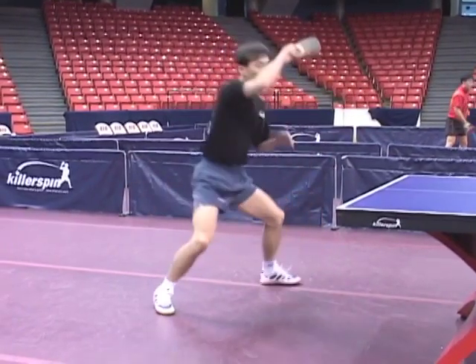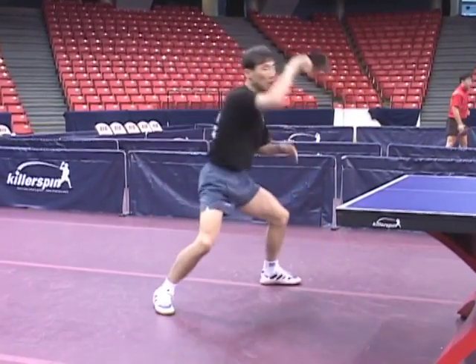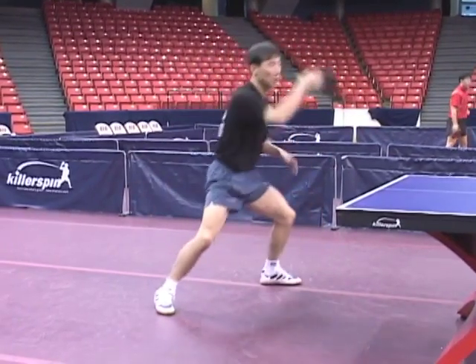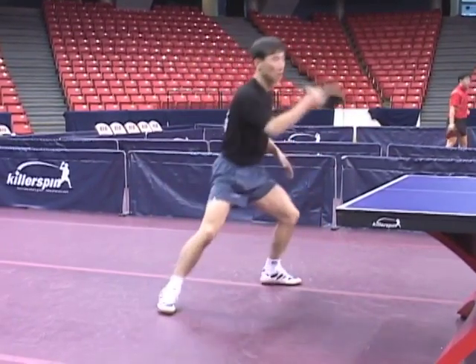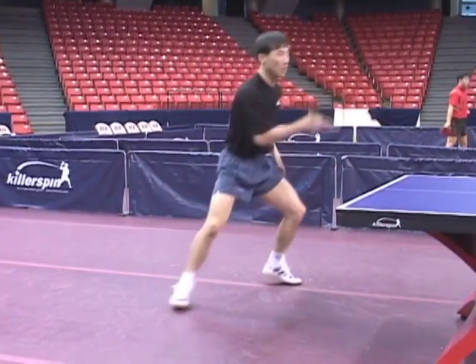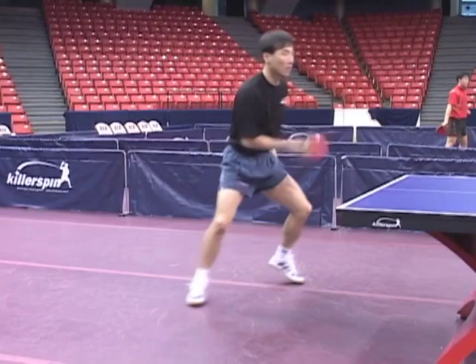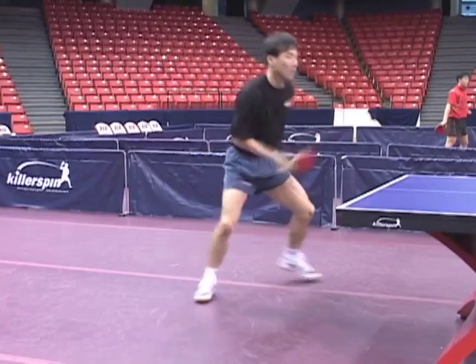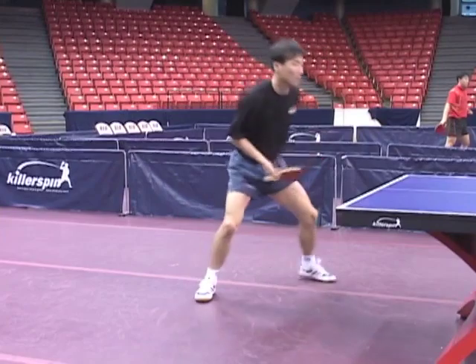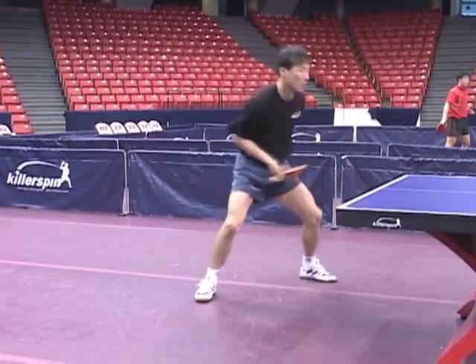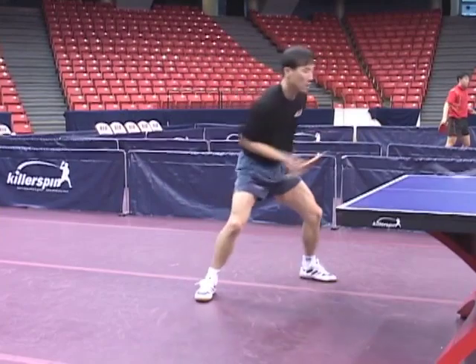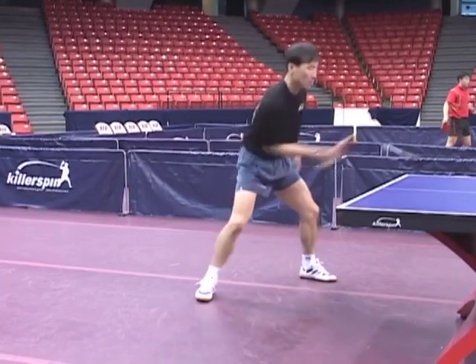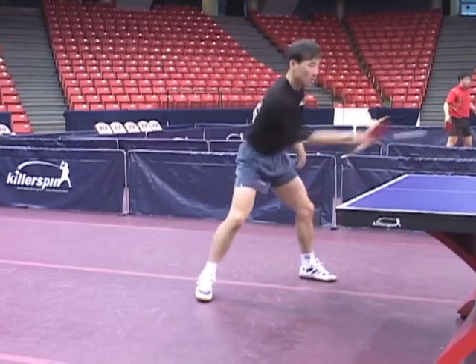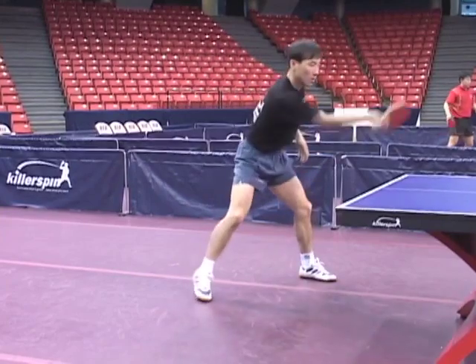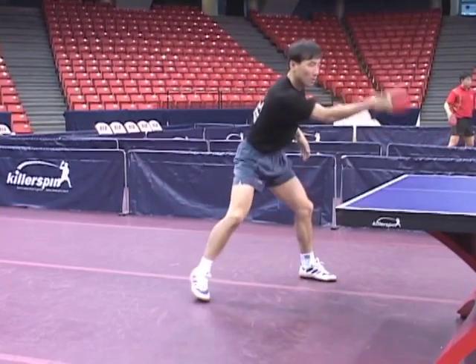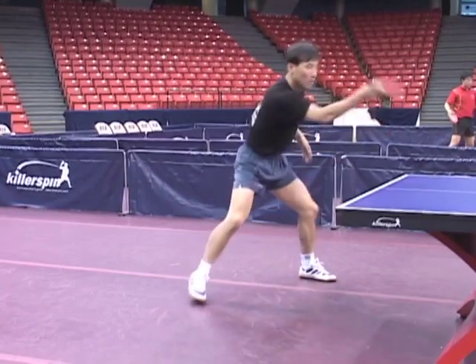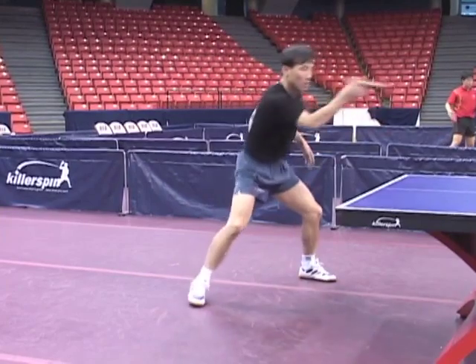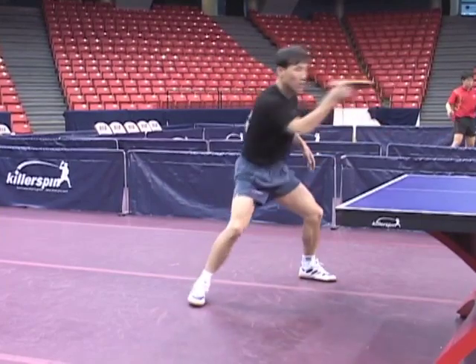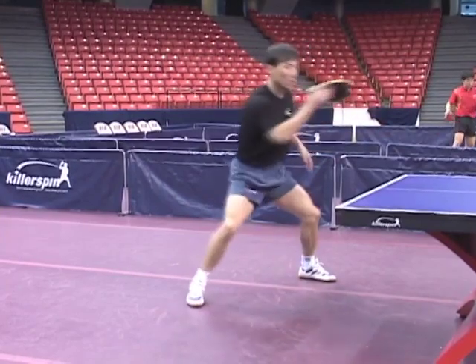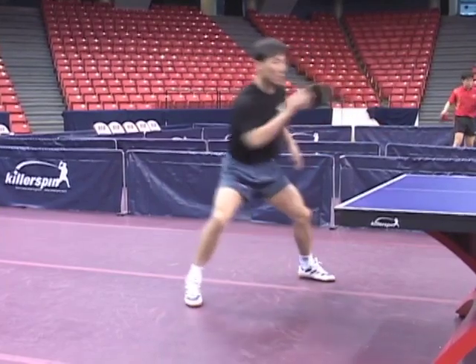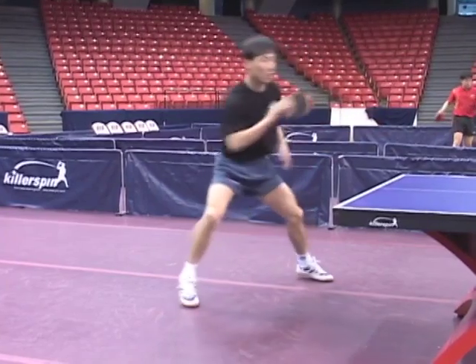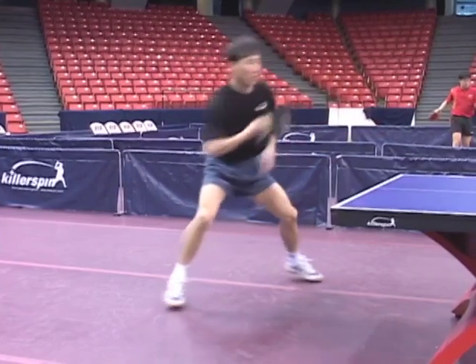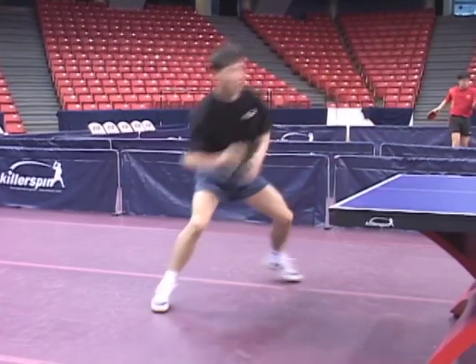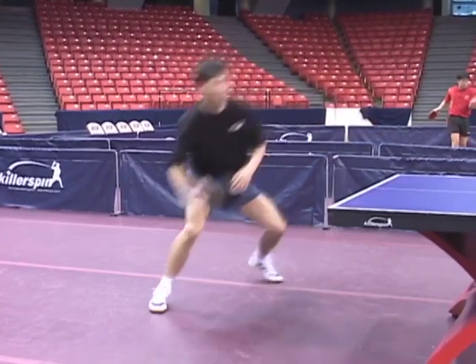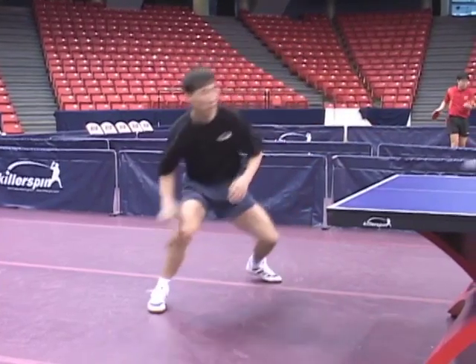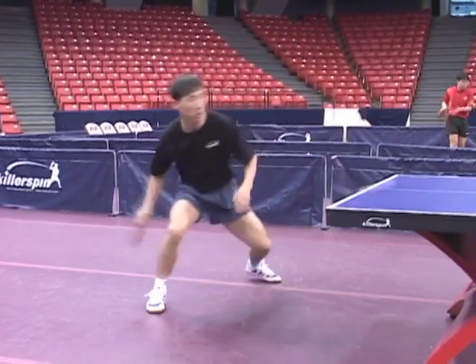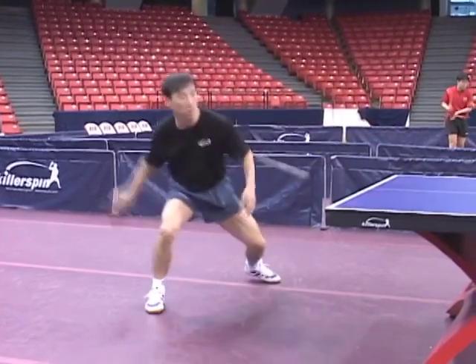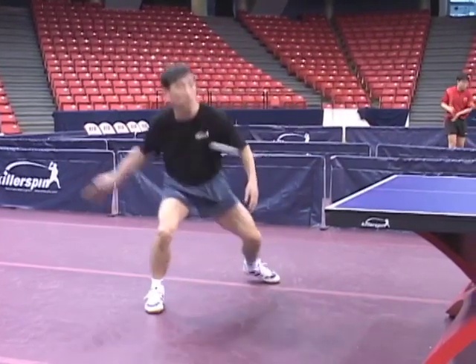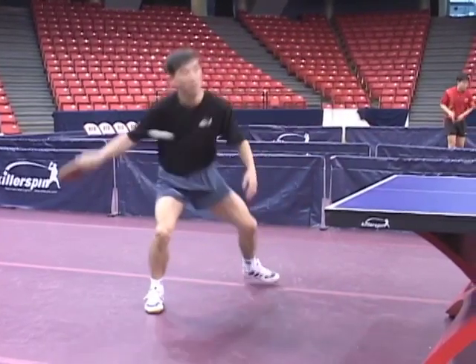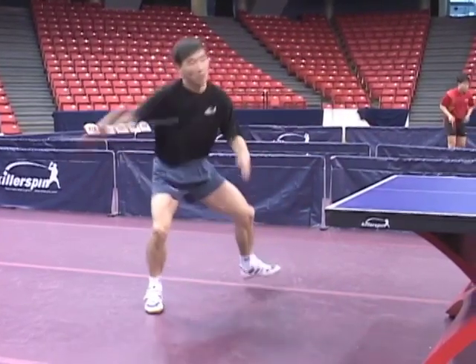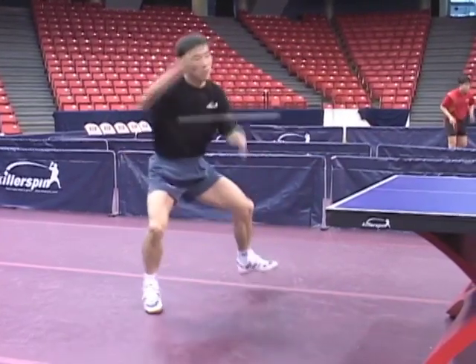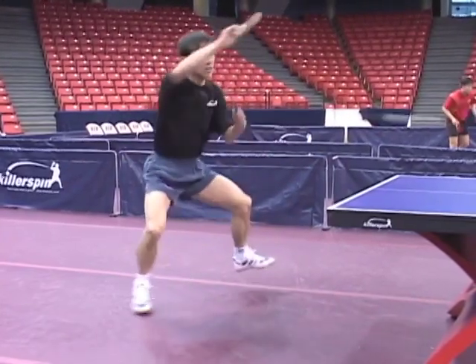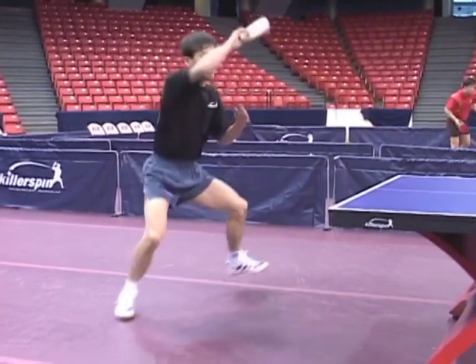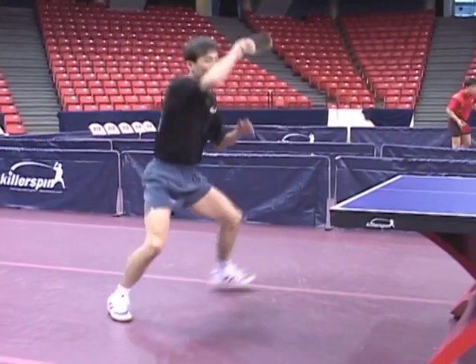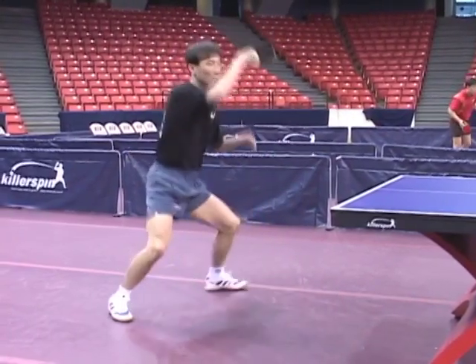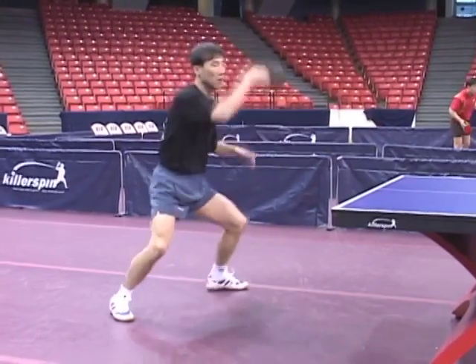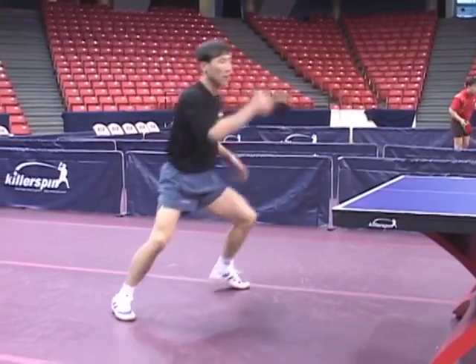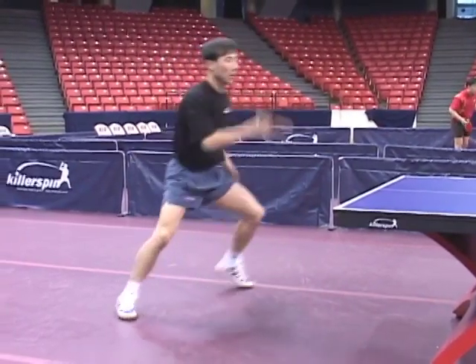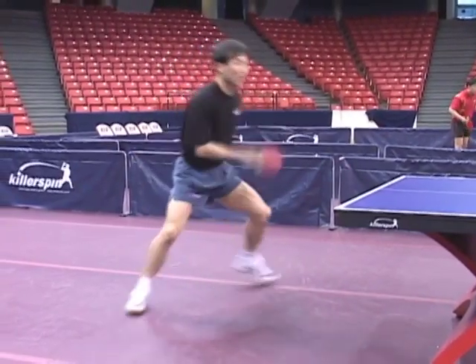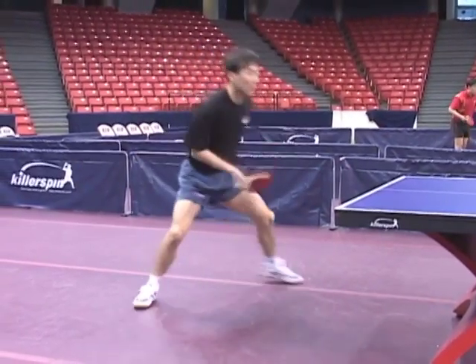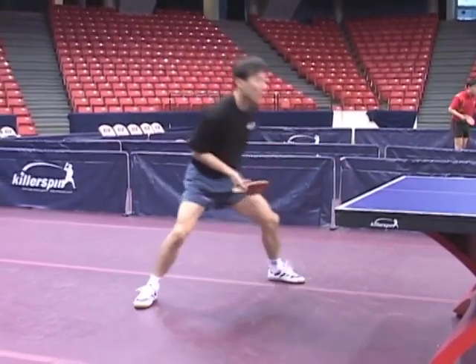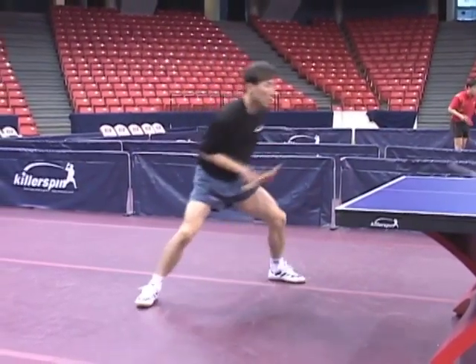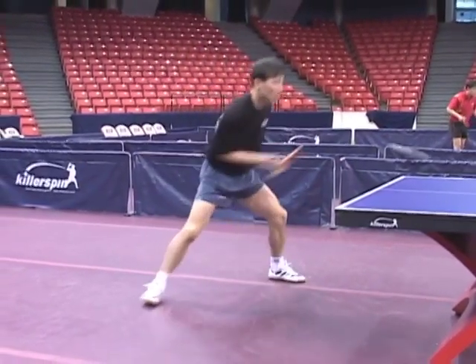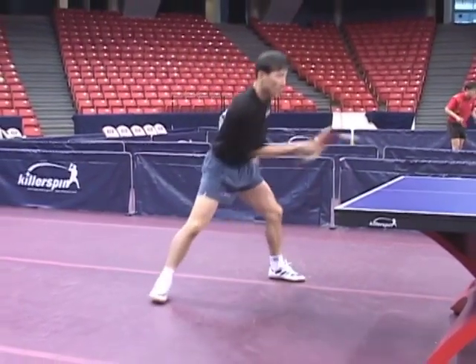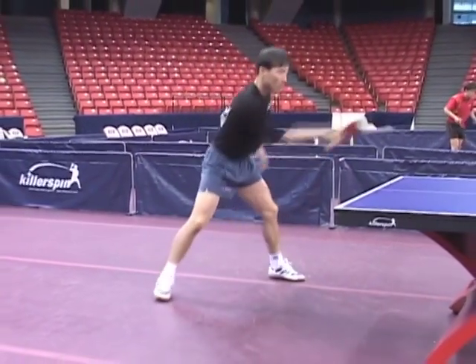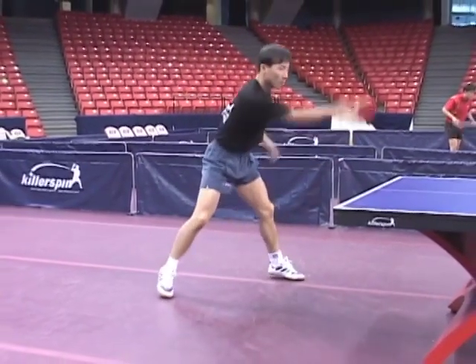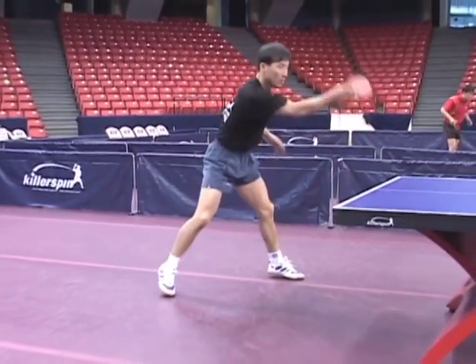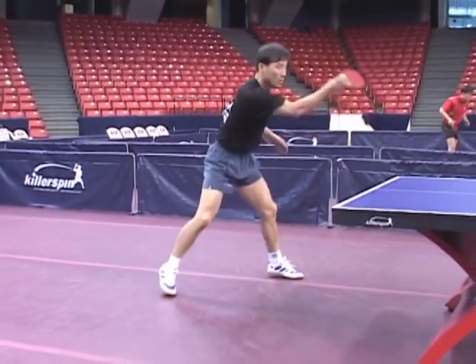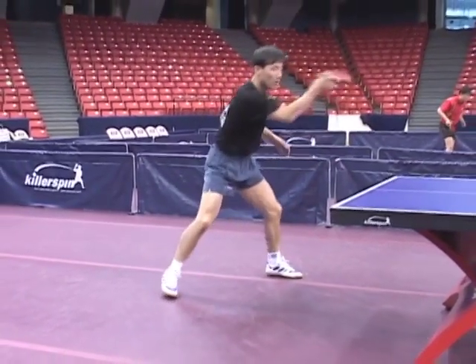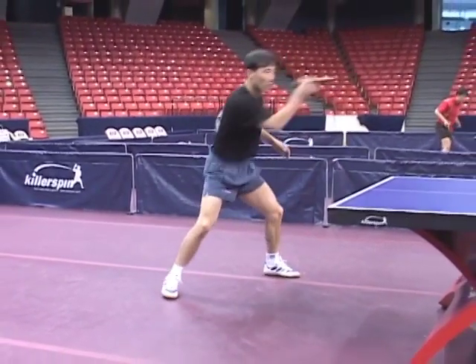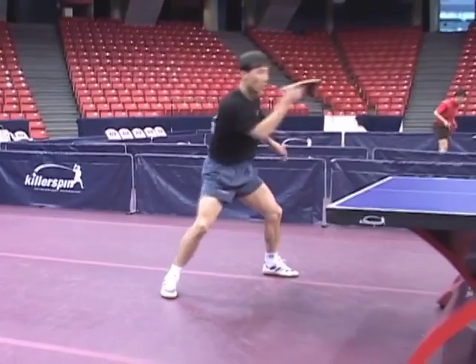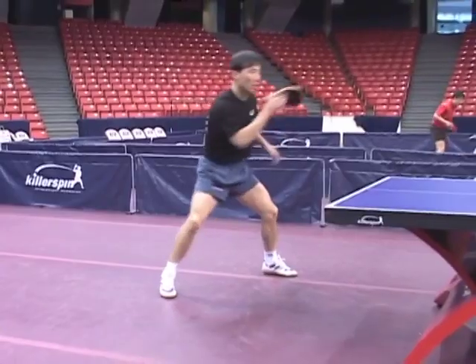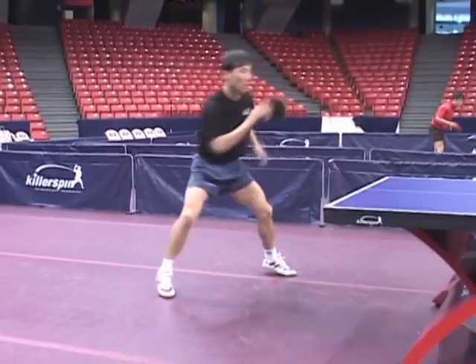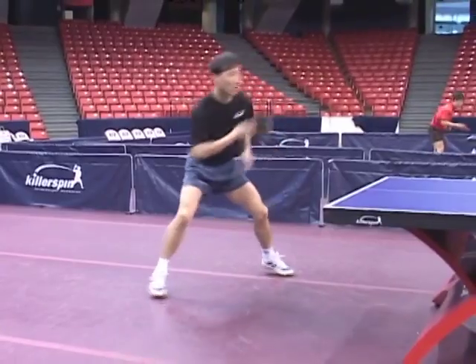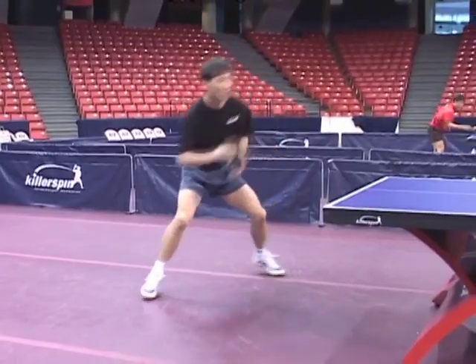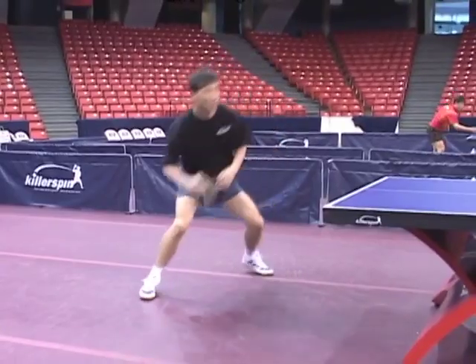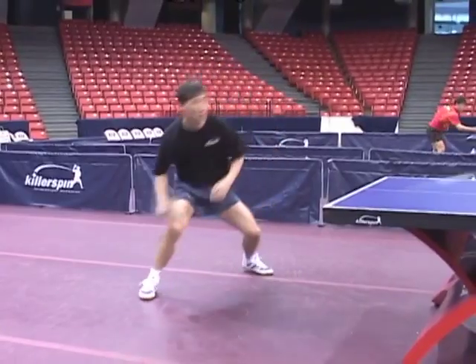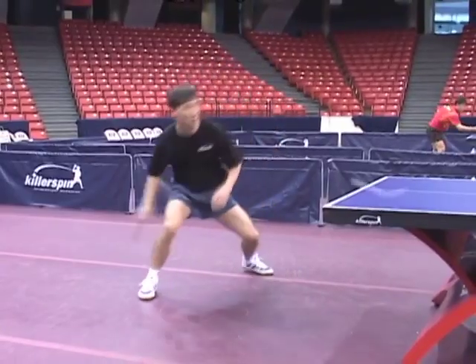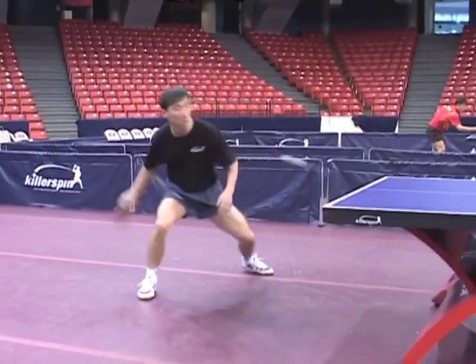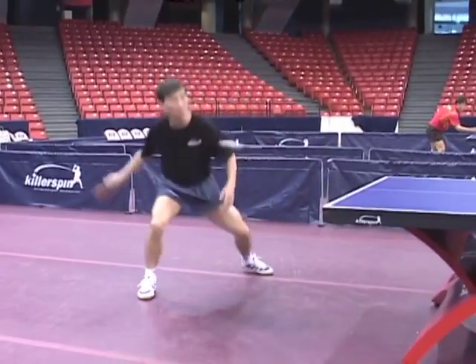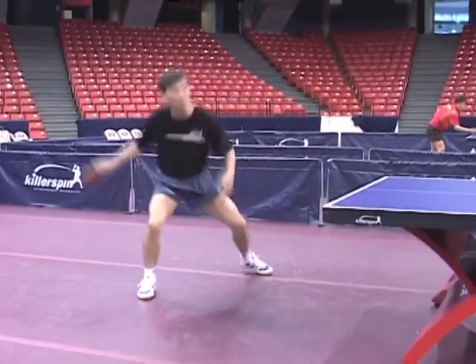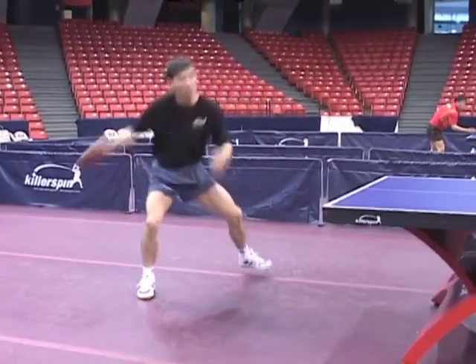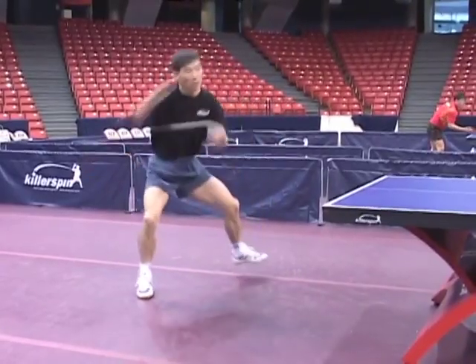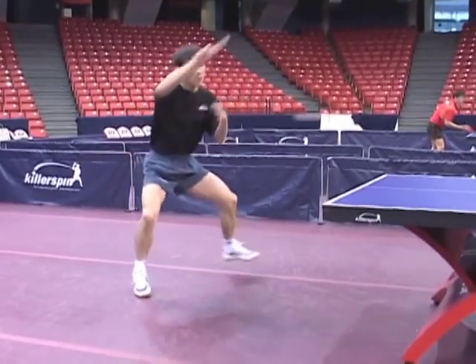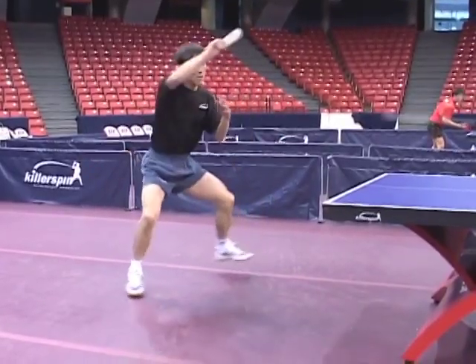The disadvantage is restricted flexibility. The backhand is even more hampered than that of the Chinese penholders, so it places even greater demands on footwork.